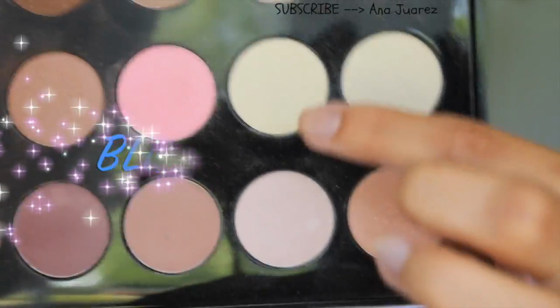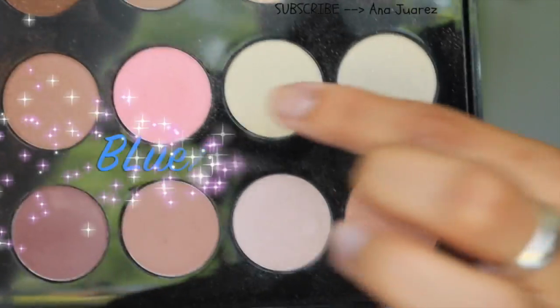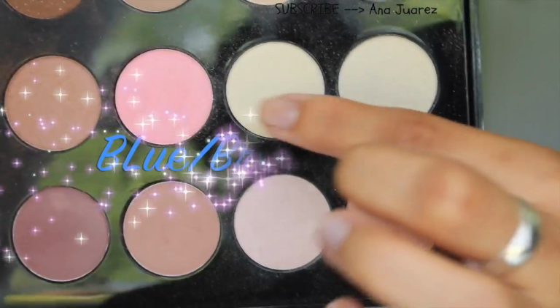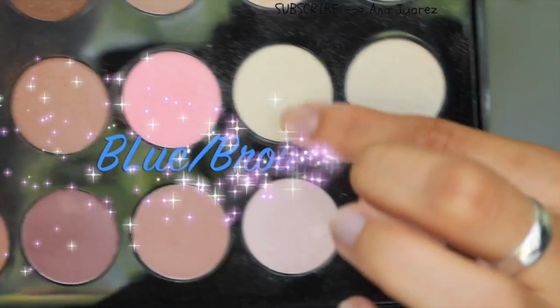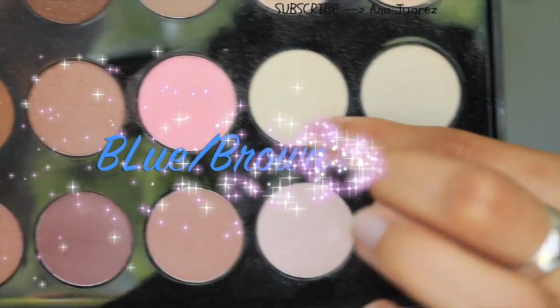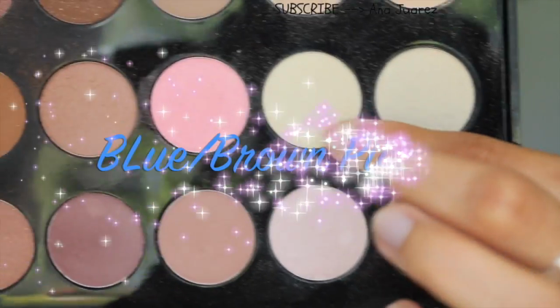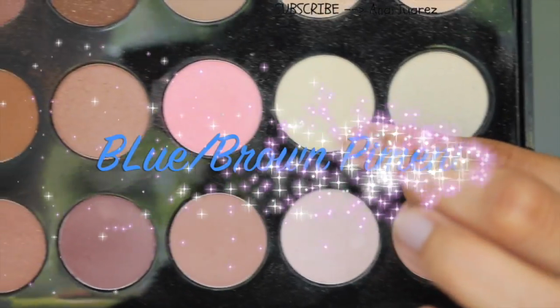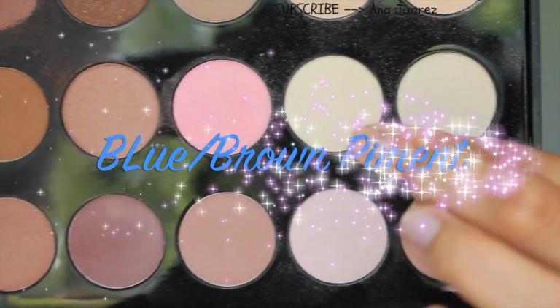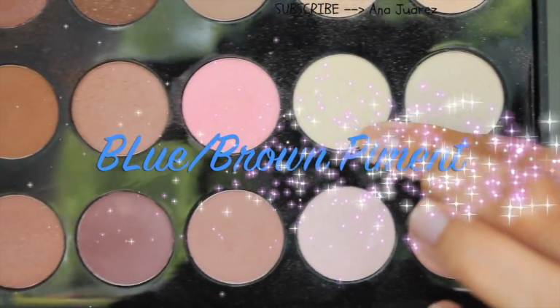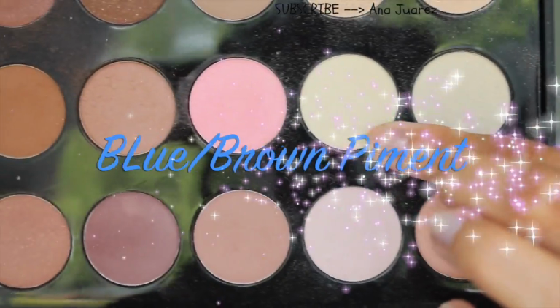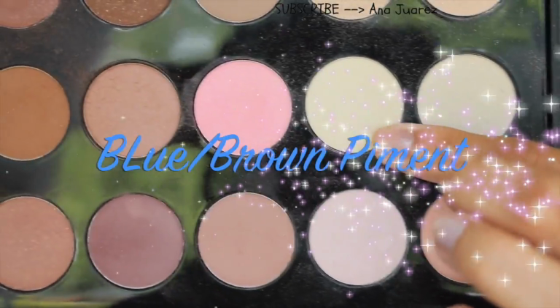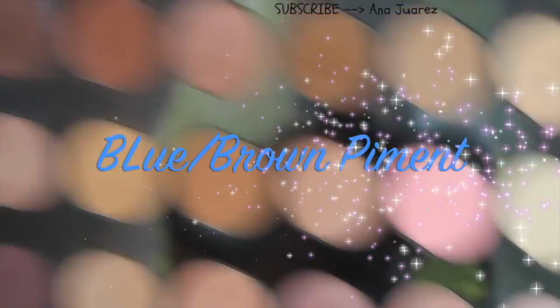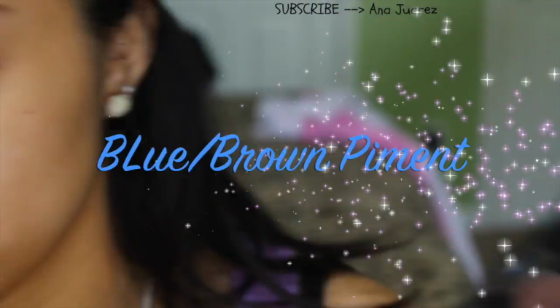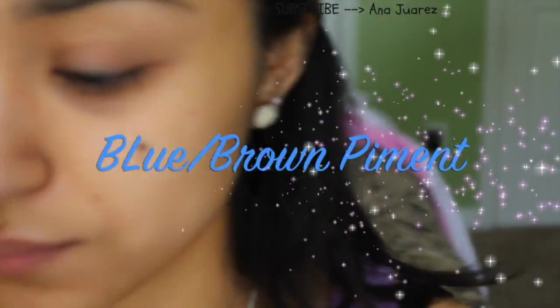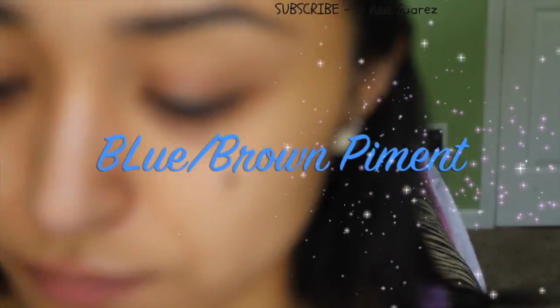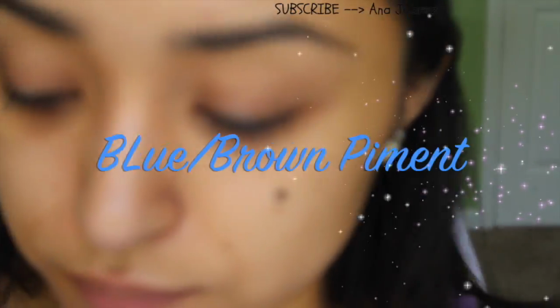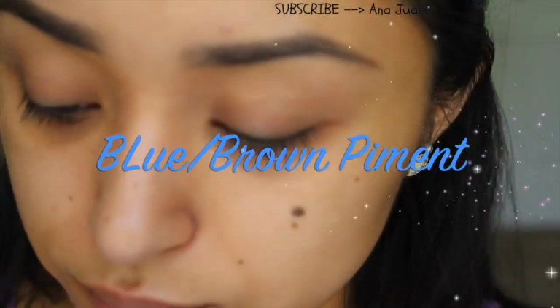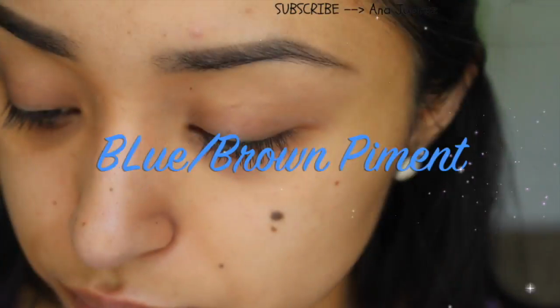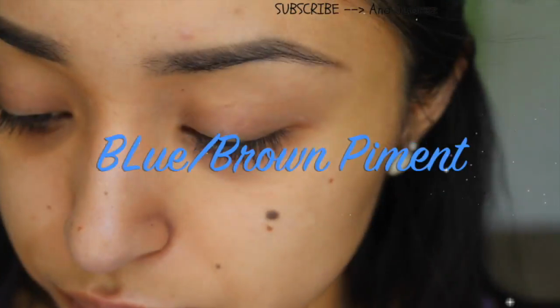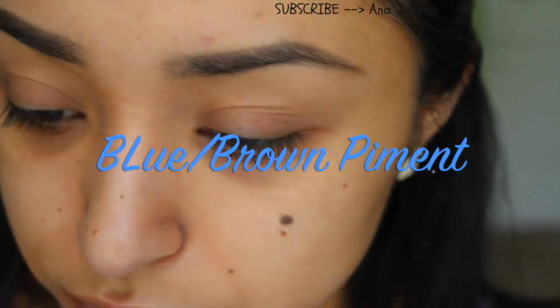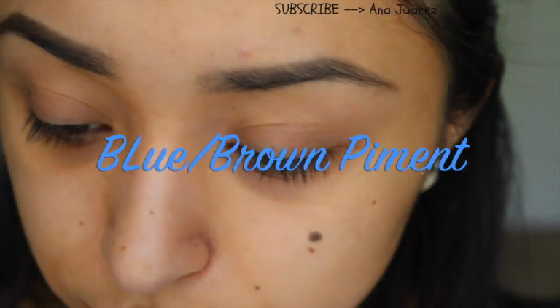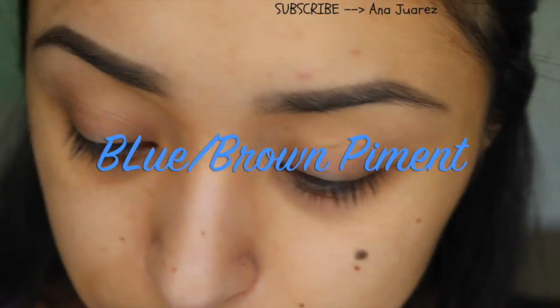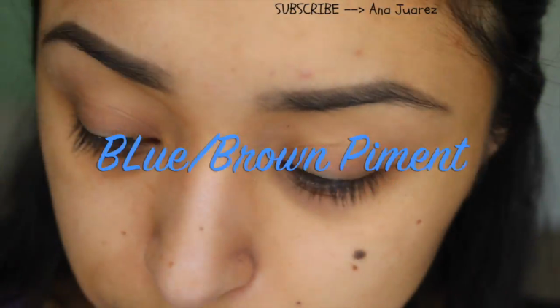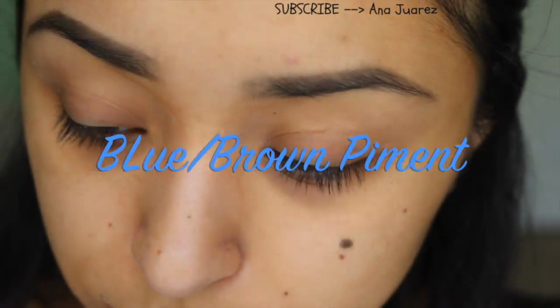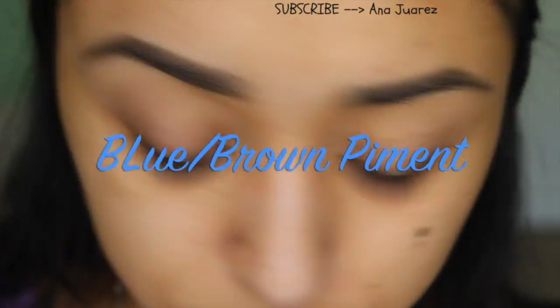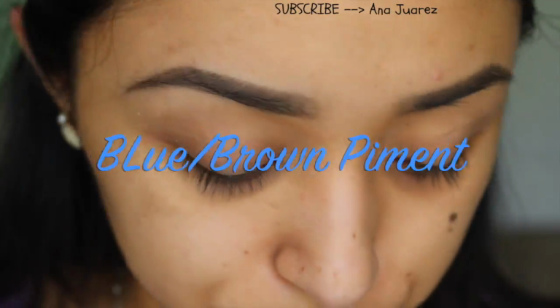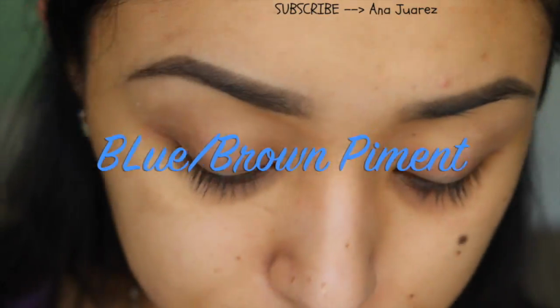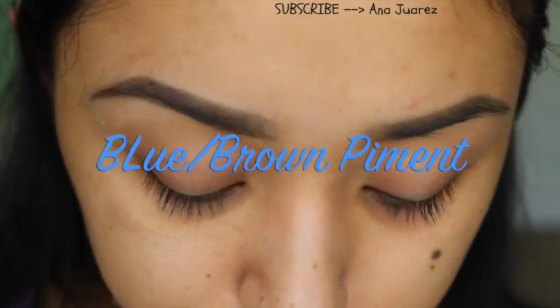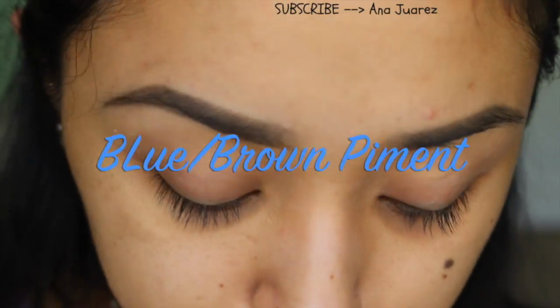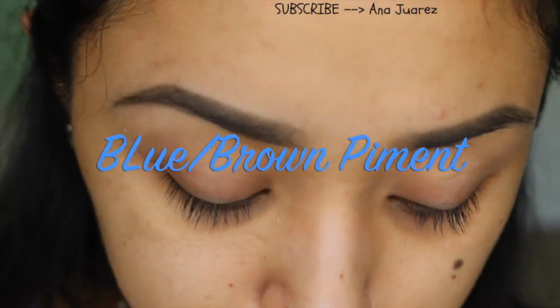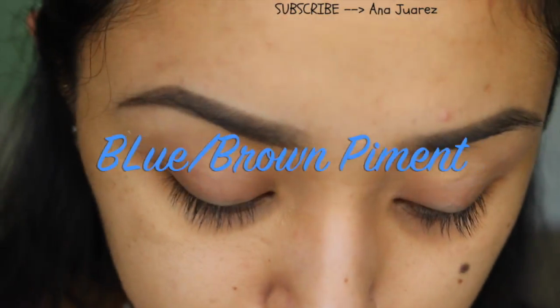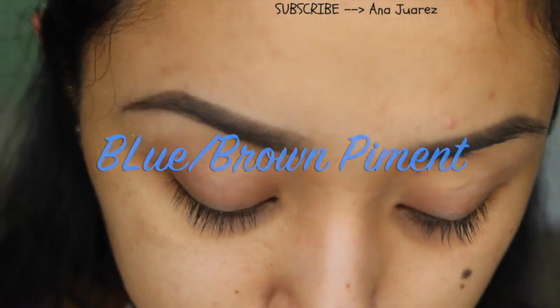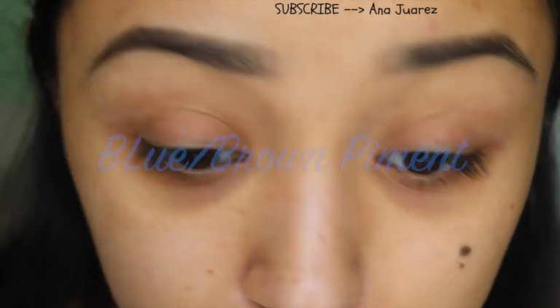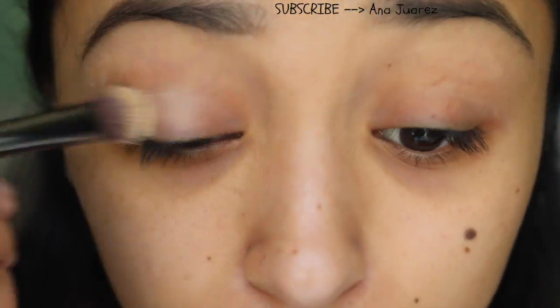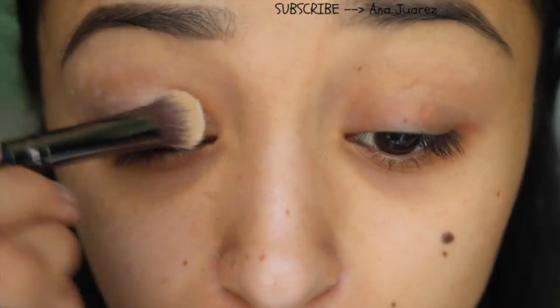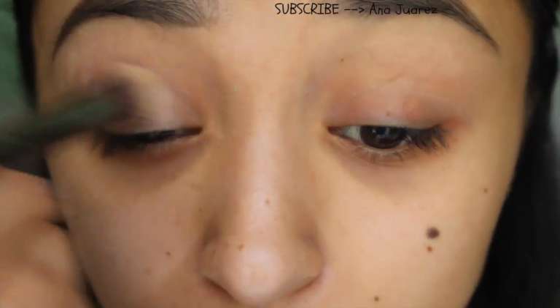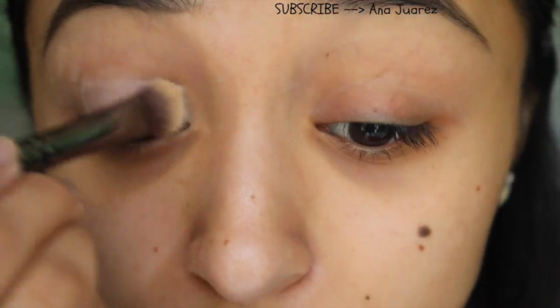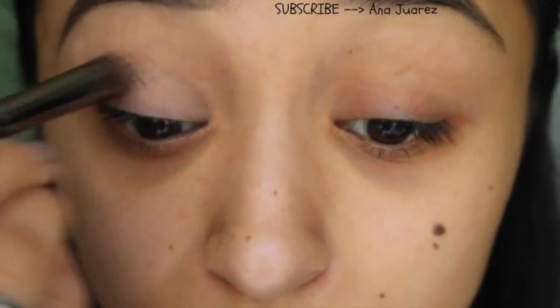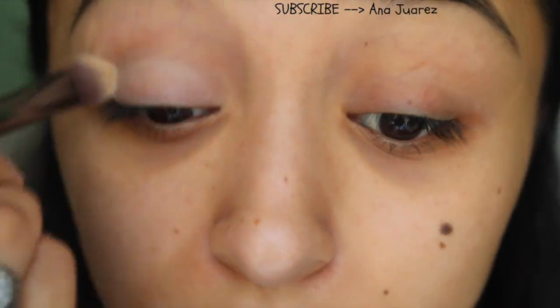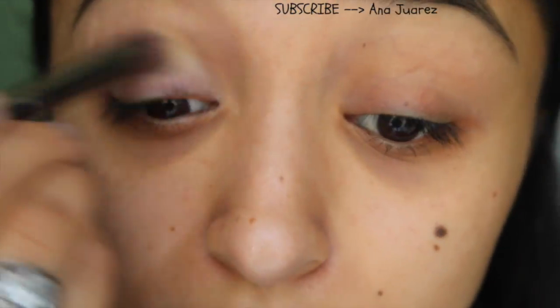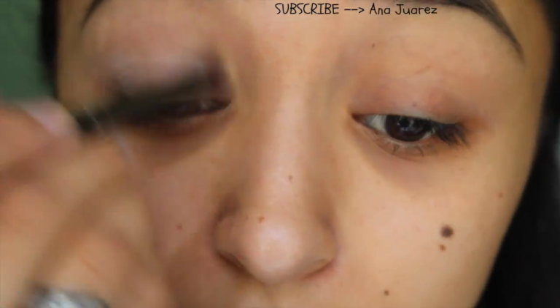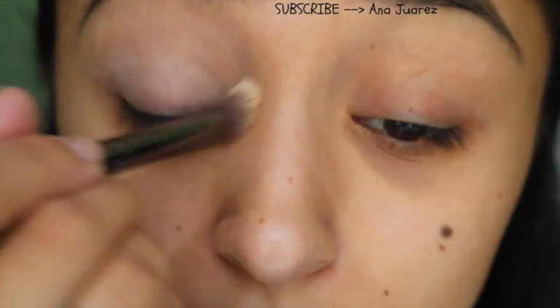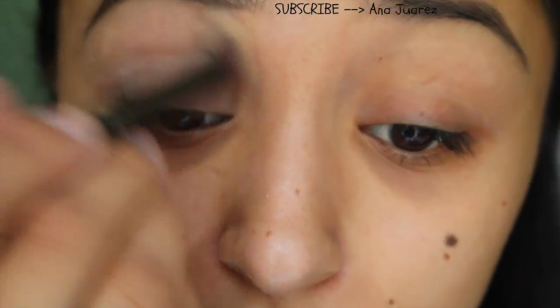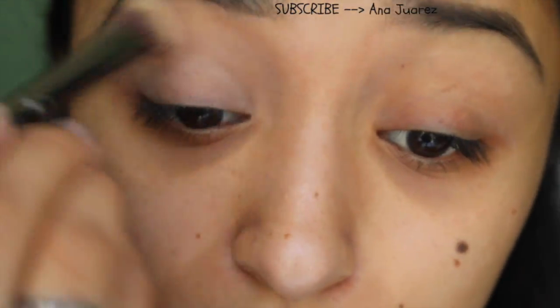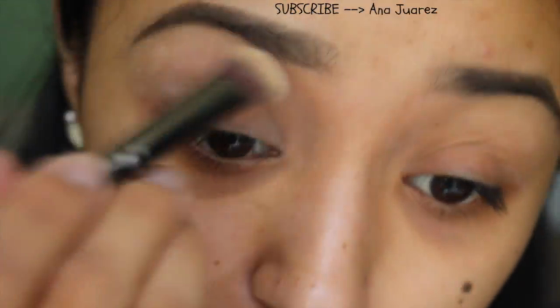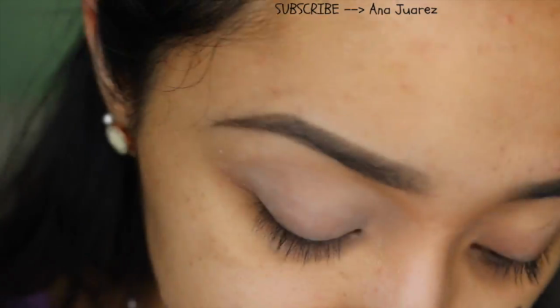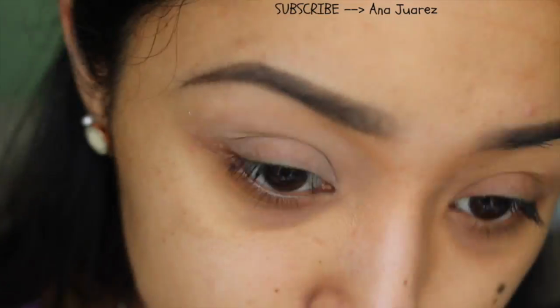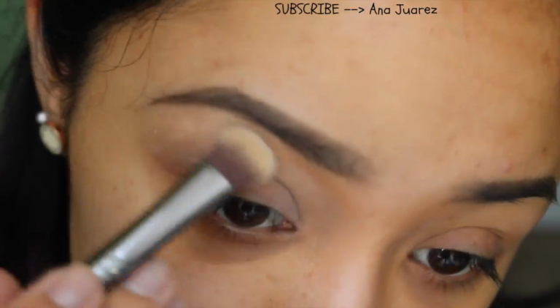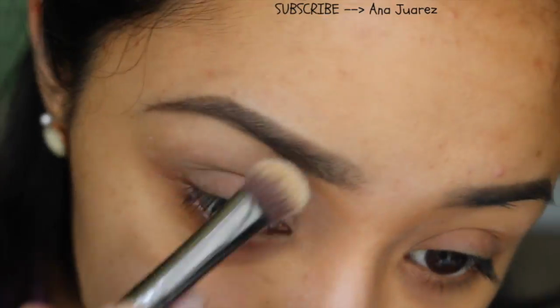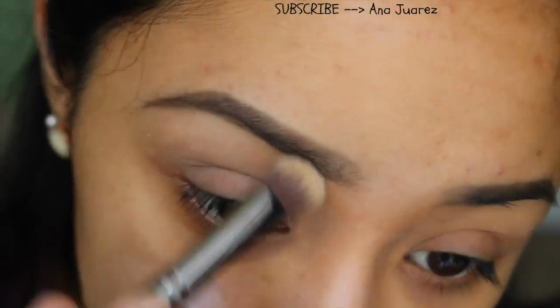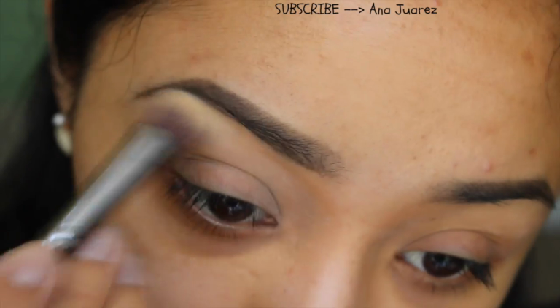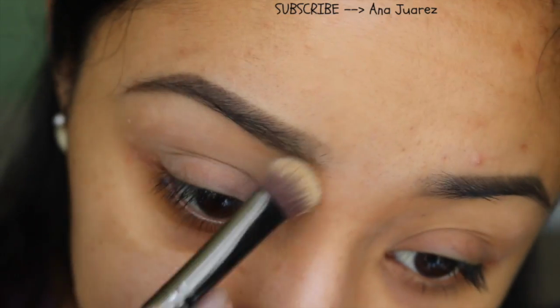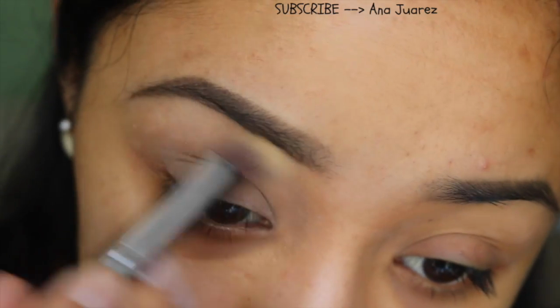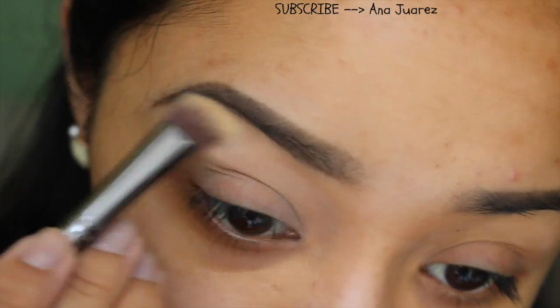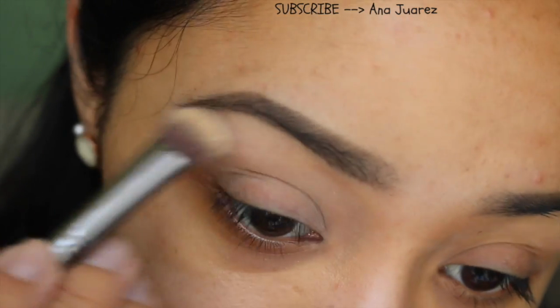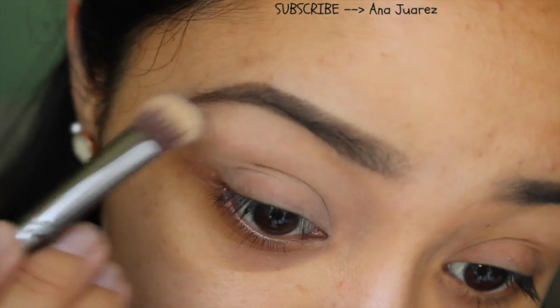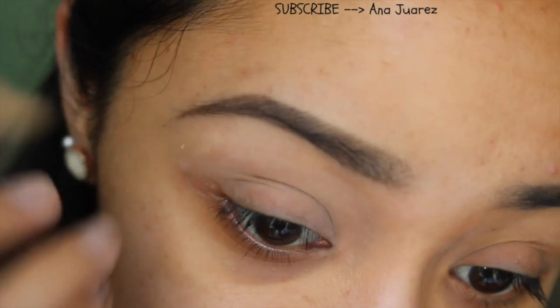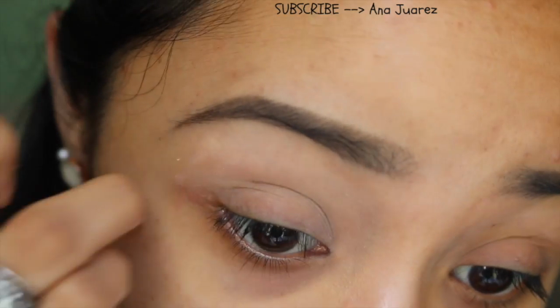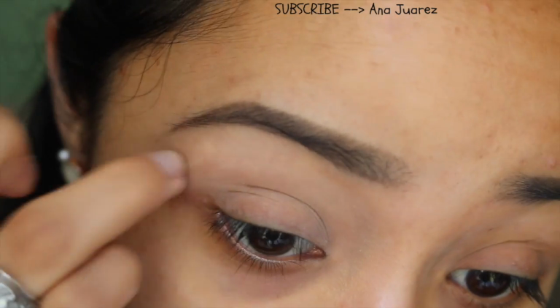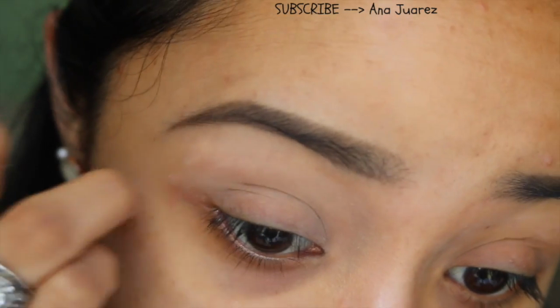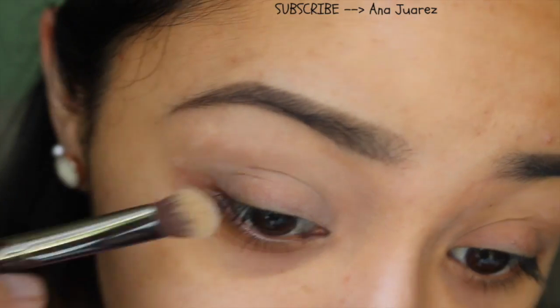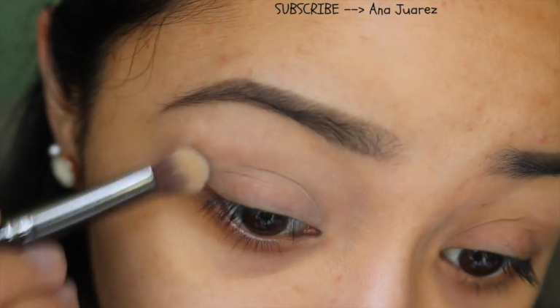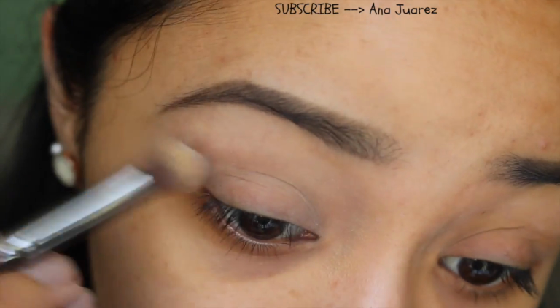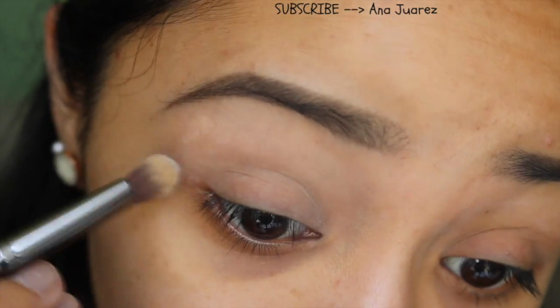Hey guys, so in today's video I'm going to show you how to get this really, really nice eyeshadow look using the blue-brown pigment.